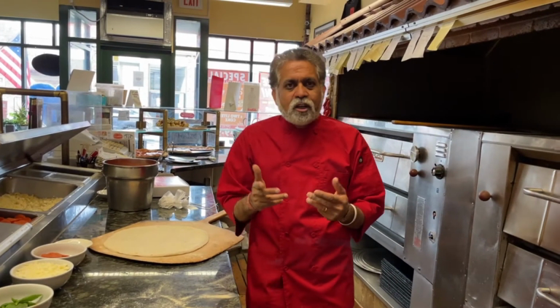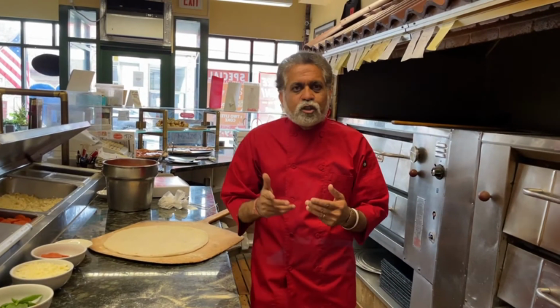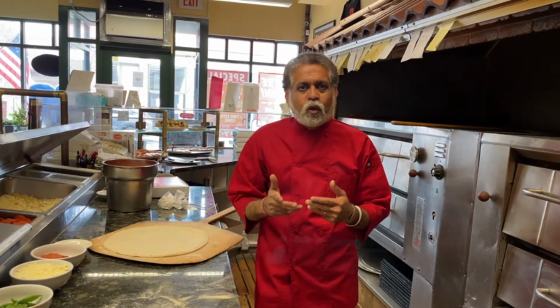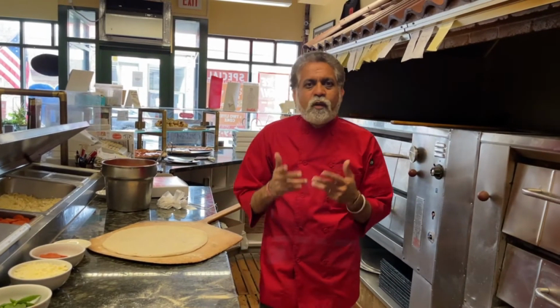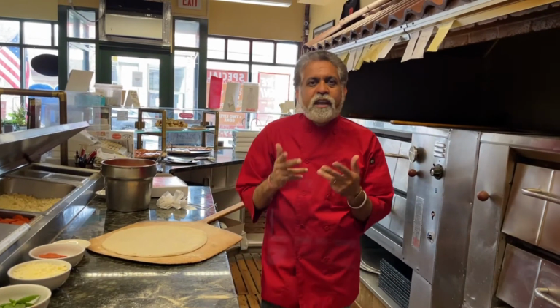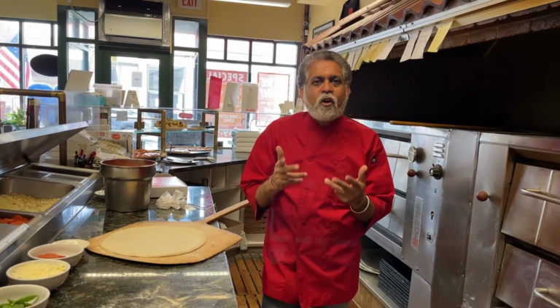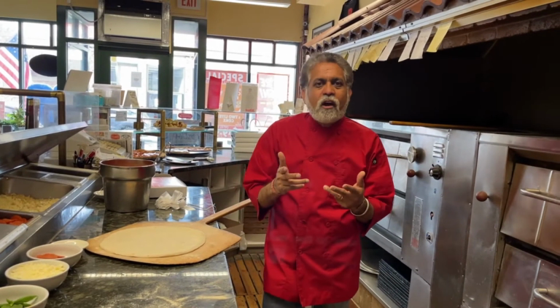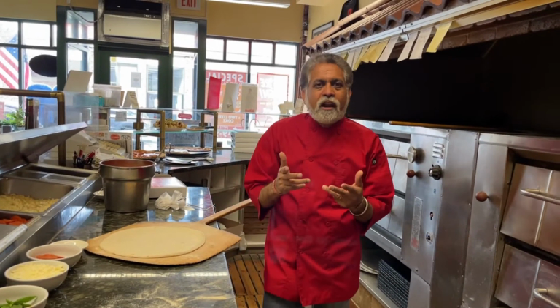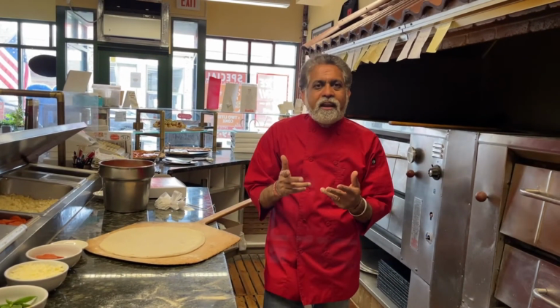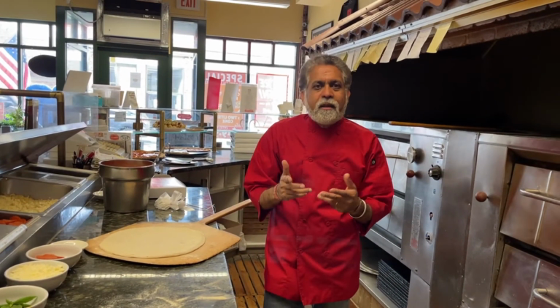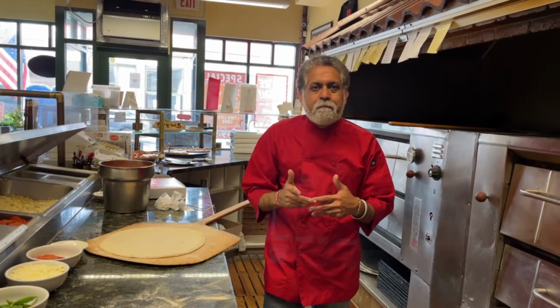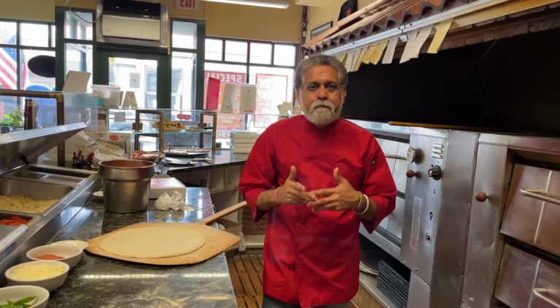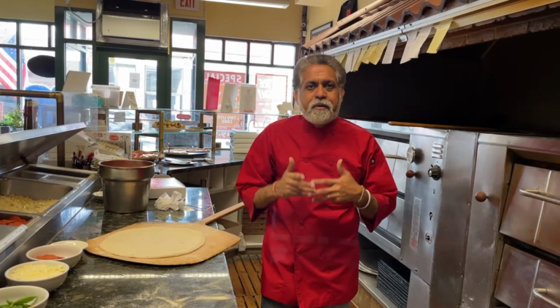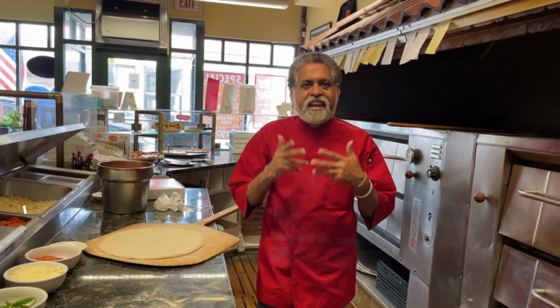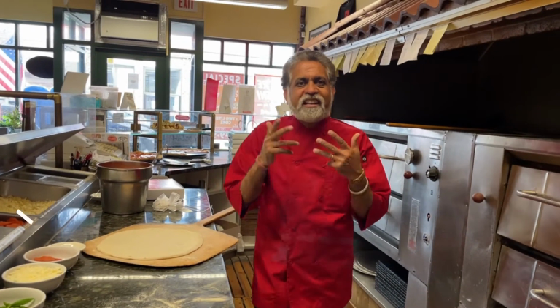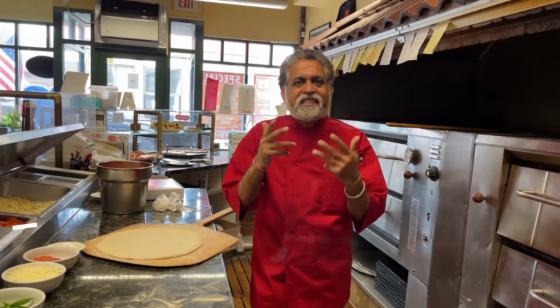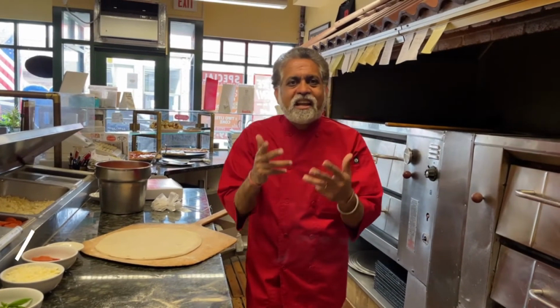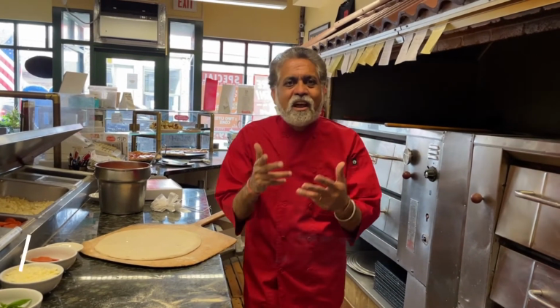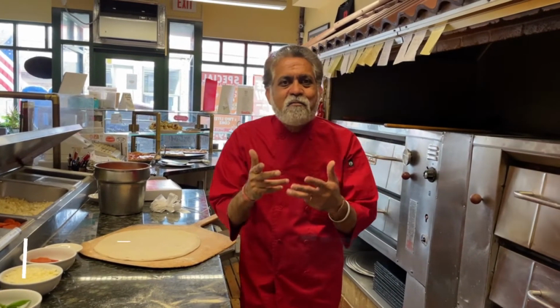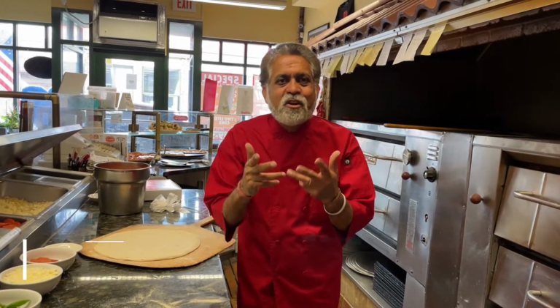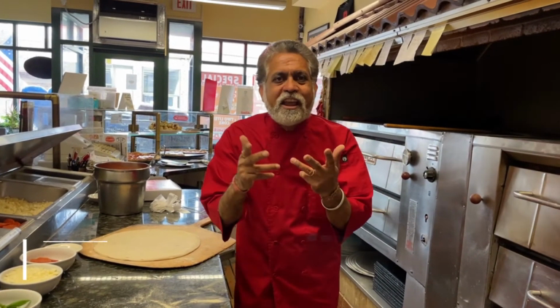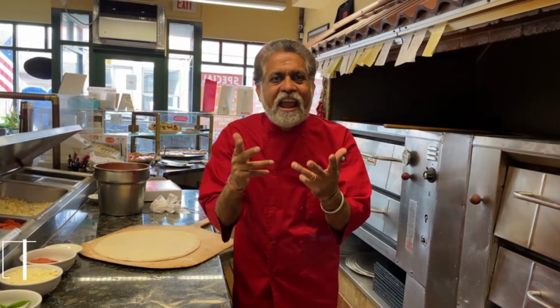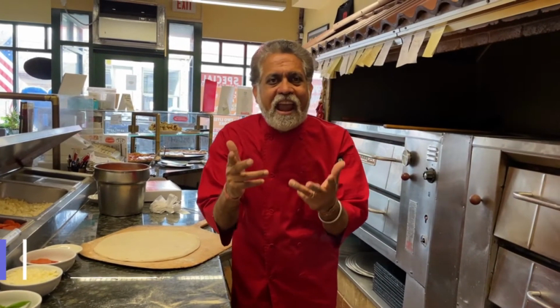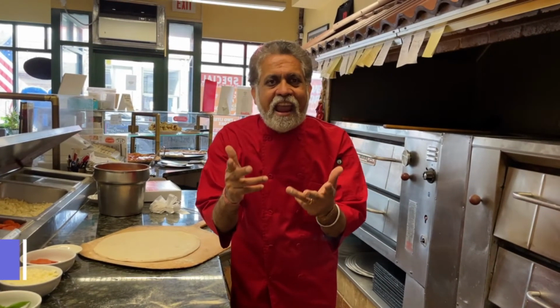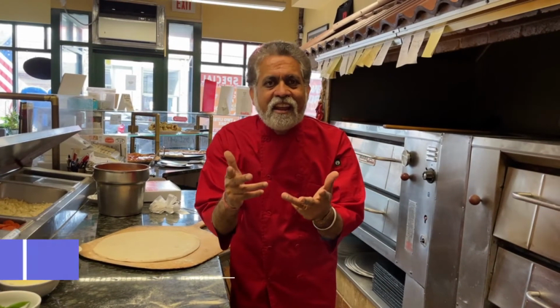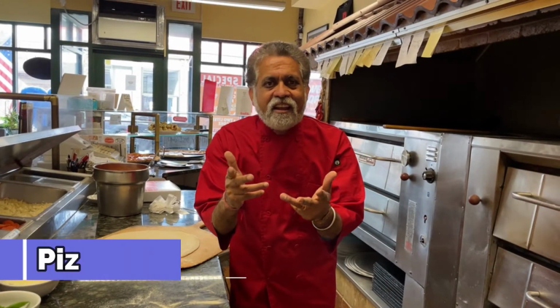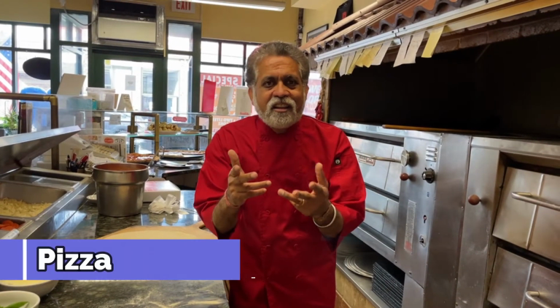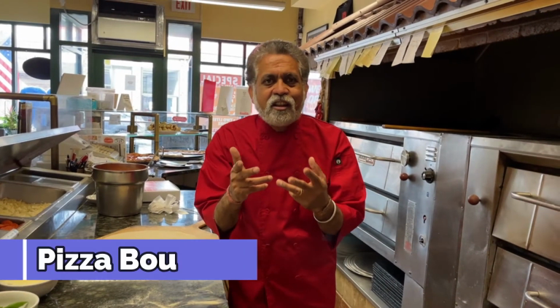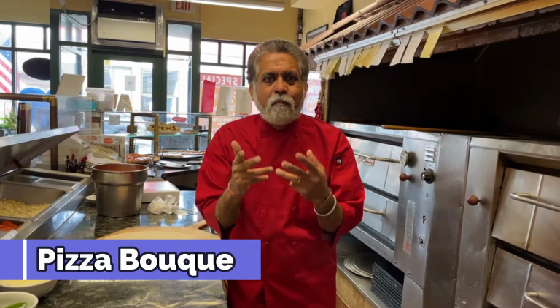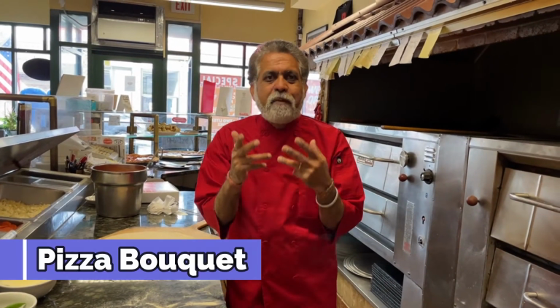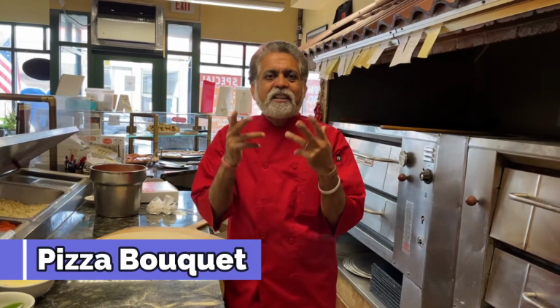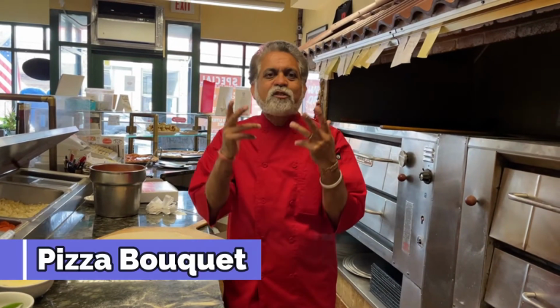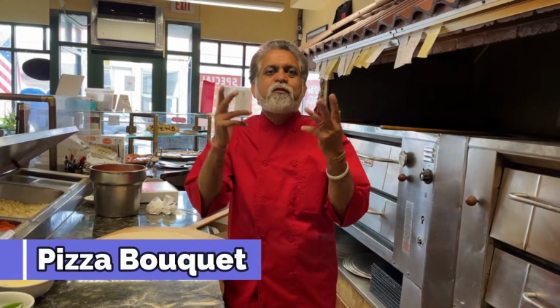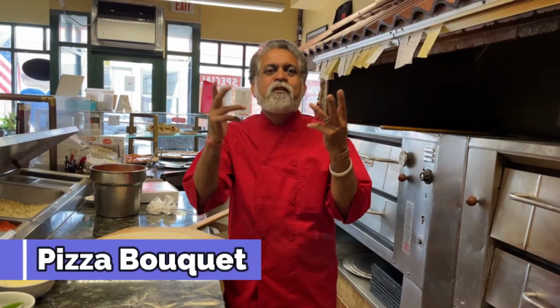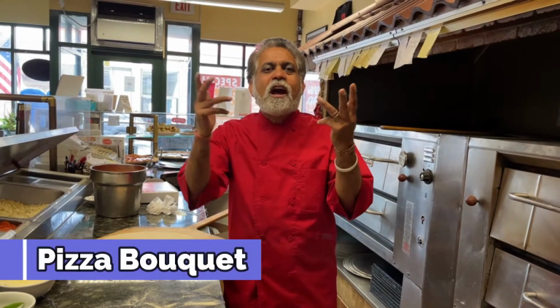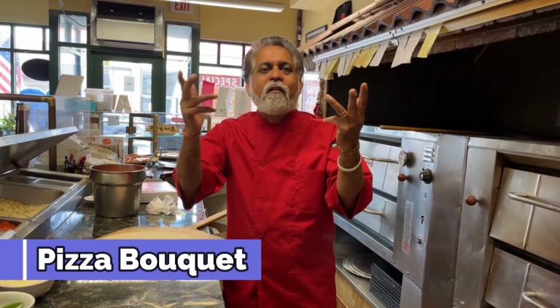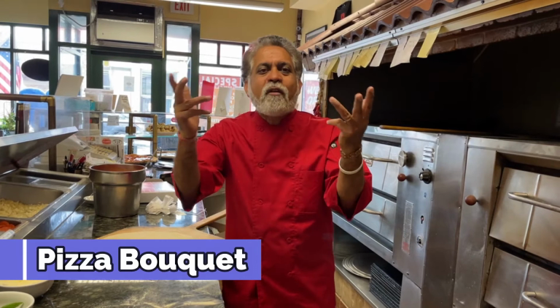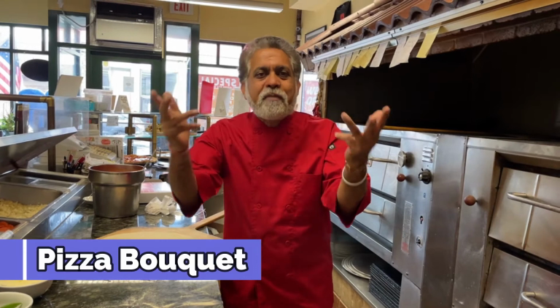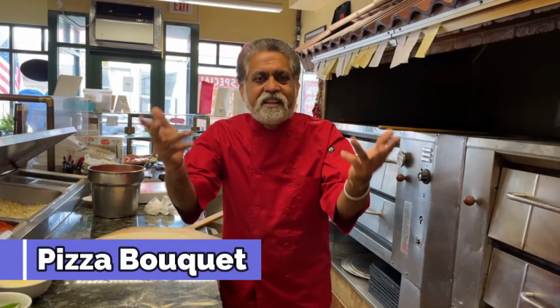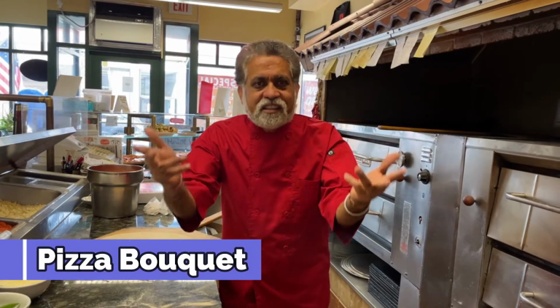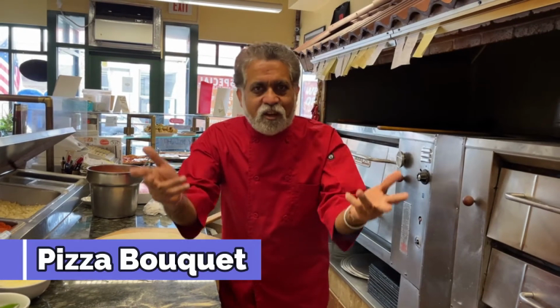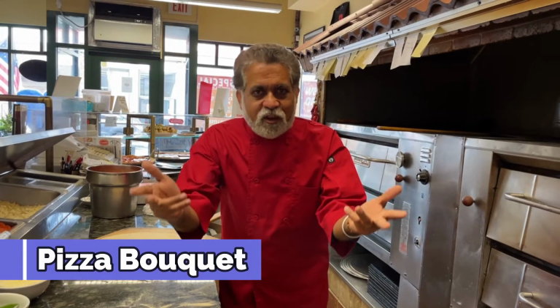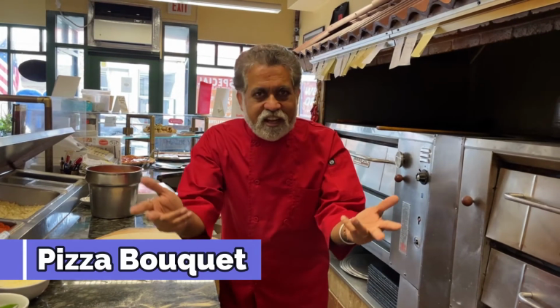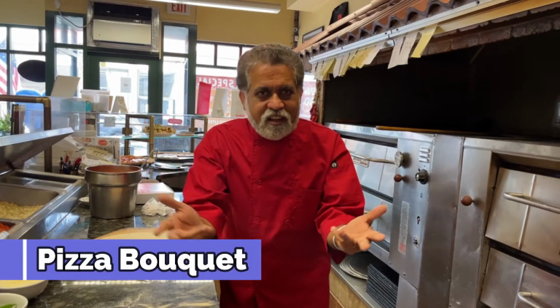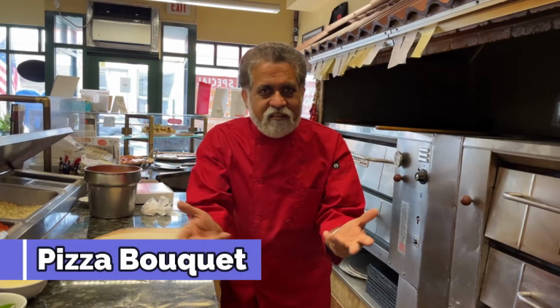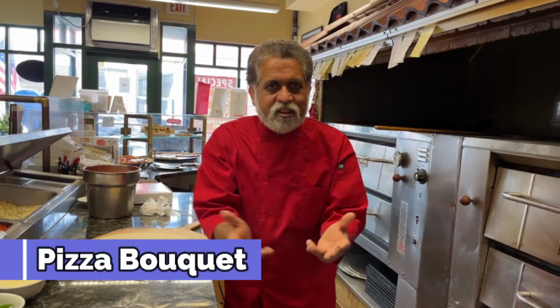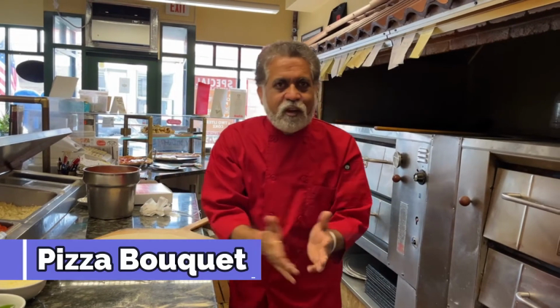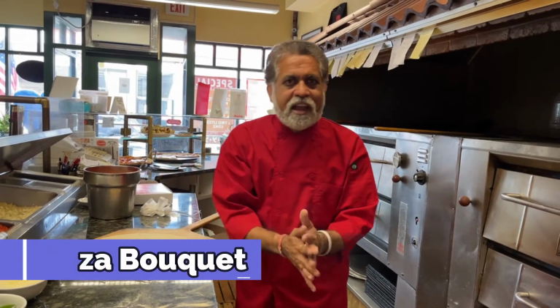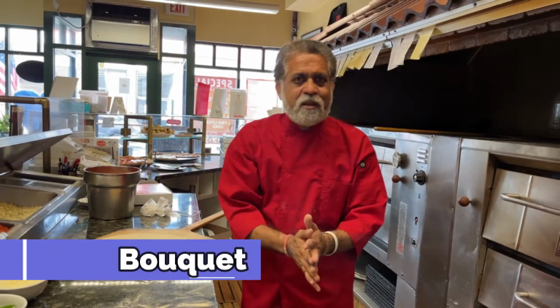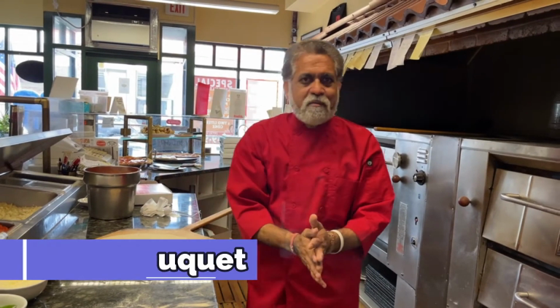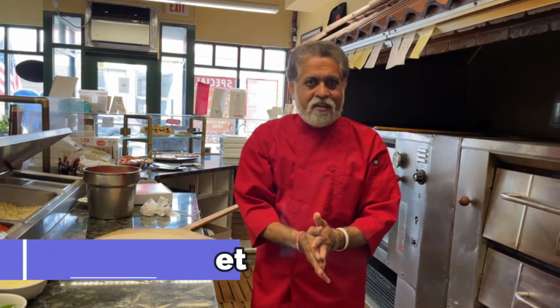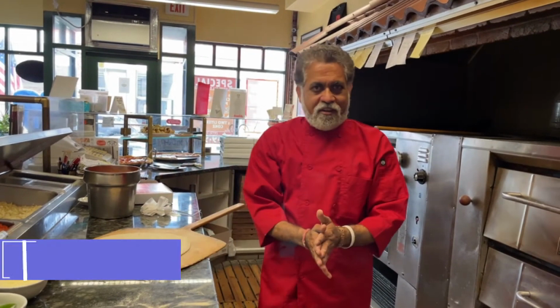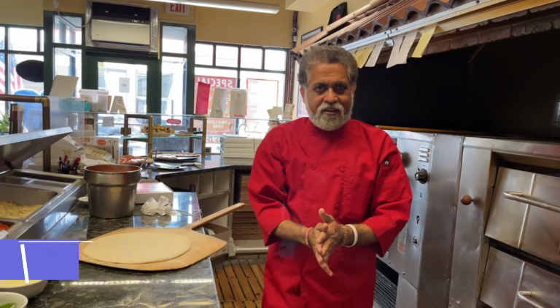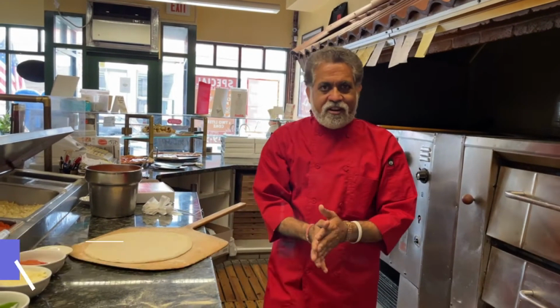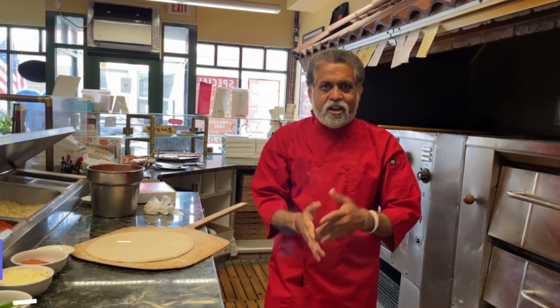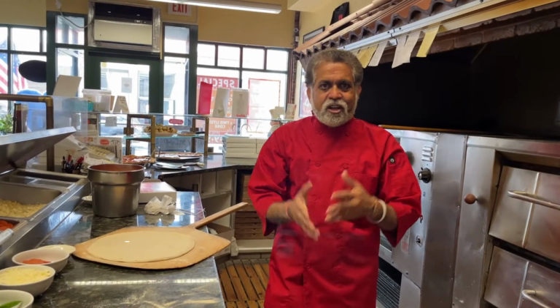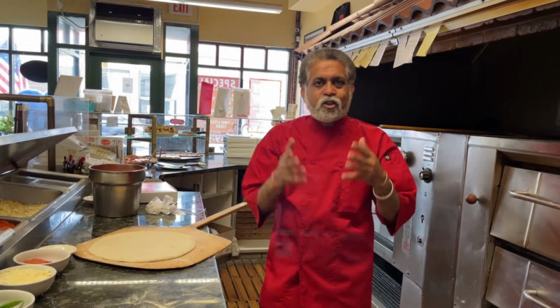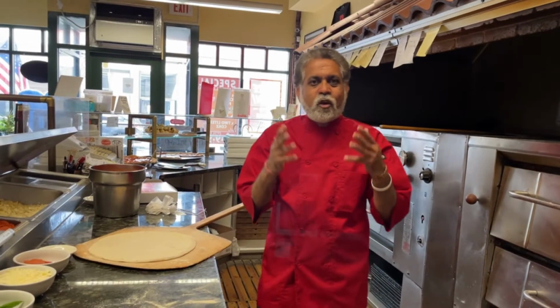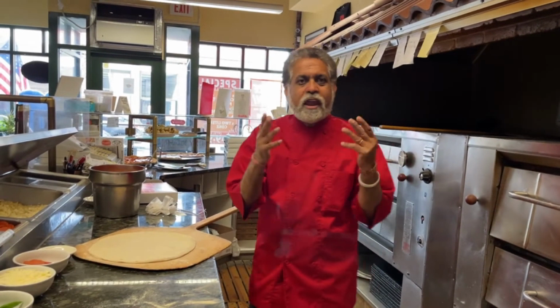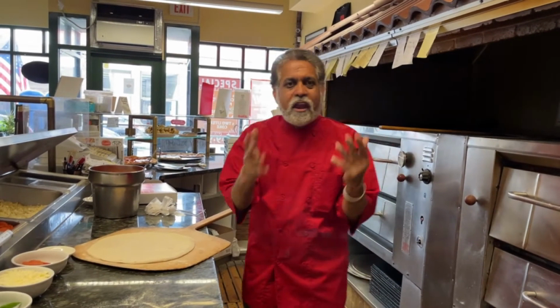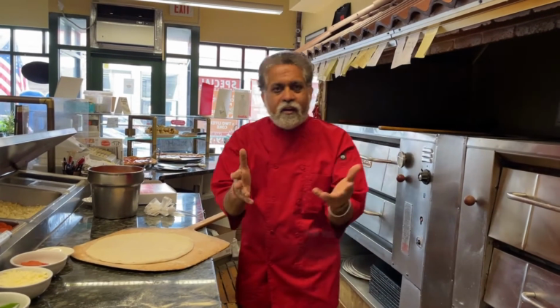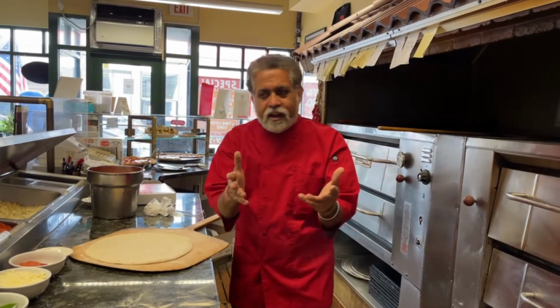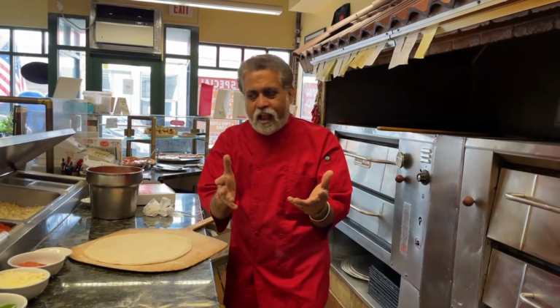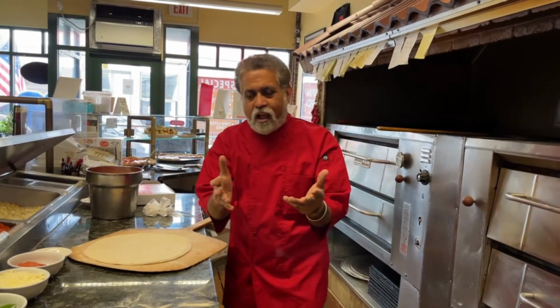We call it Pizza Bouquet — the best flower pizza you can give to any mother. So here we go.